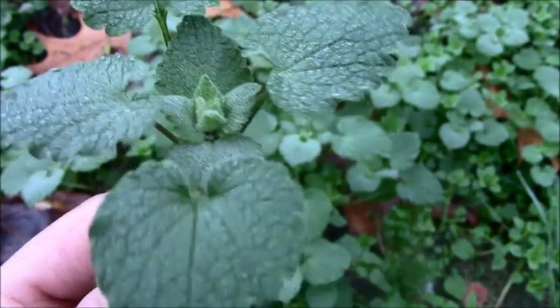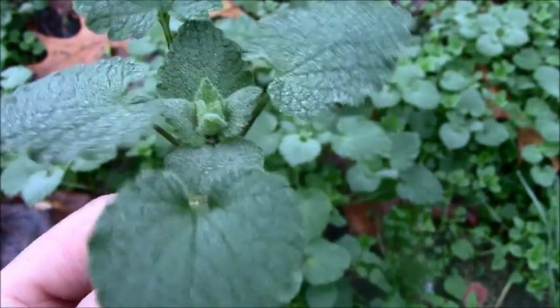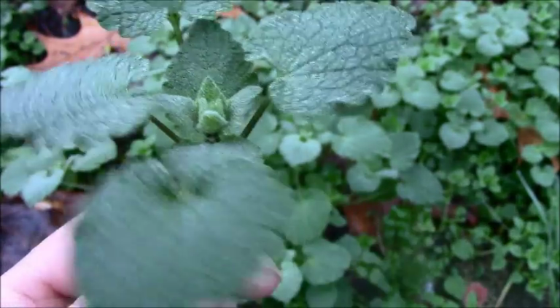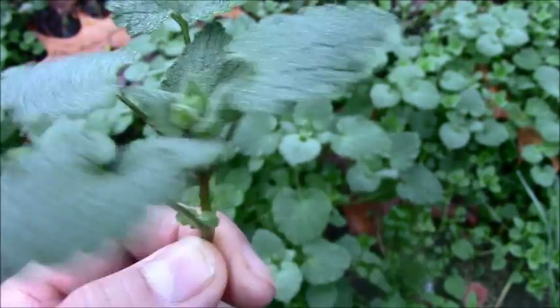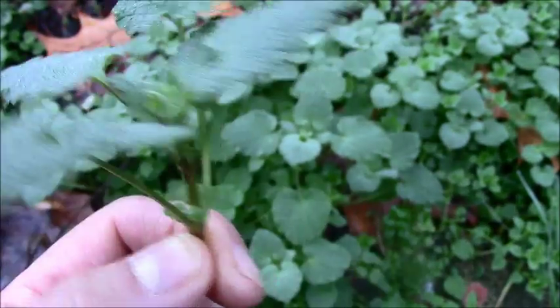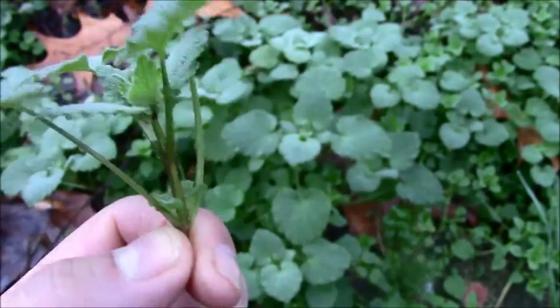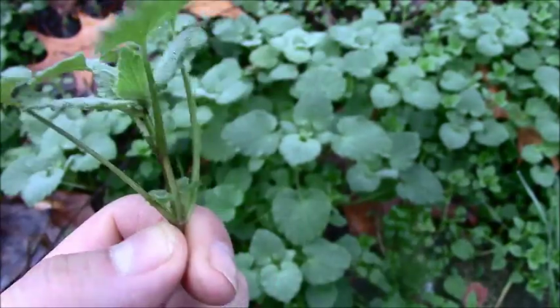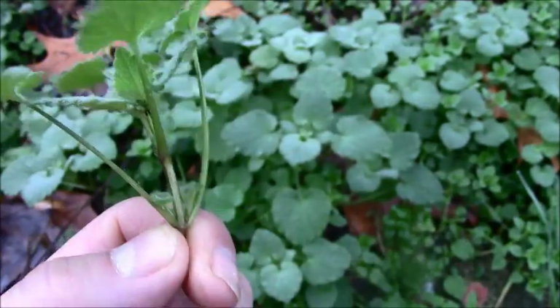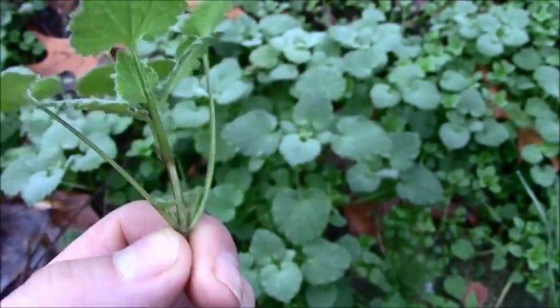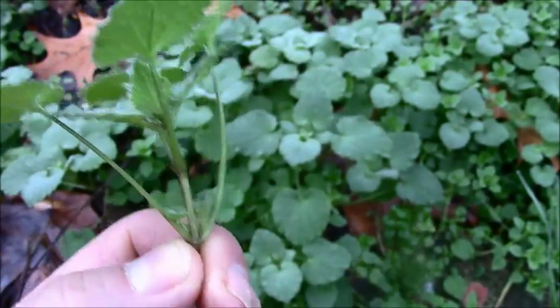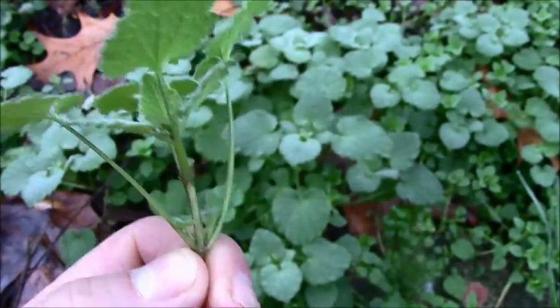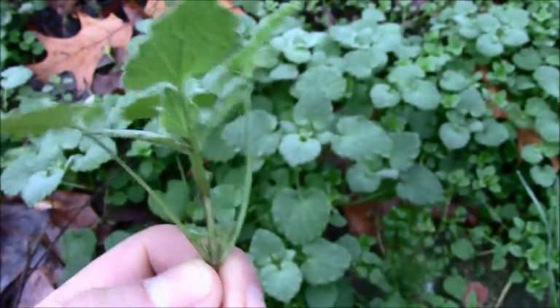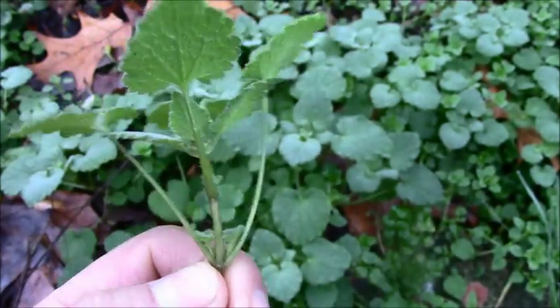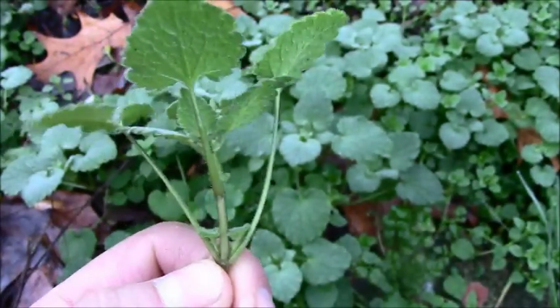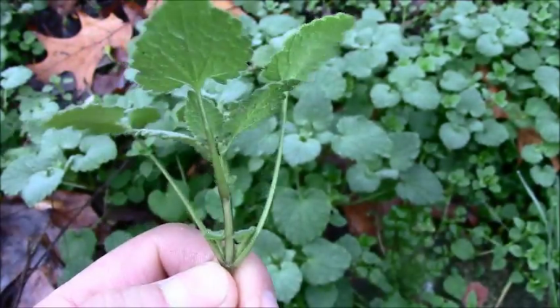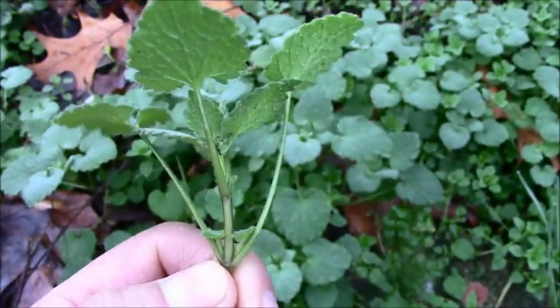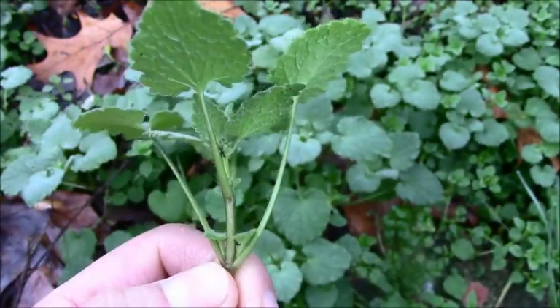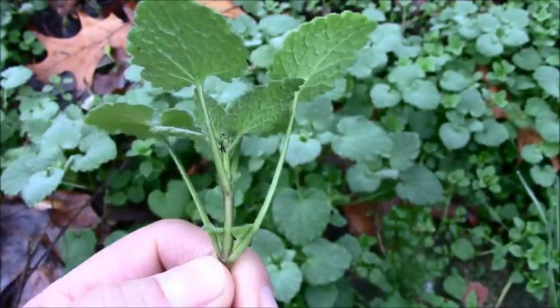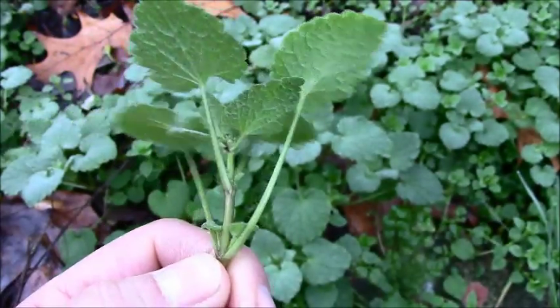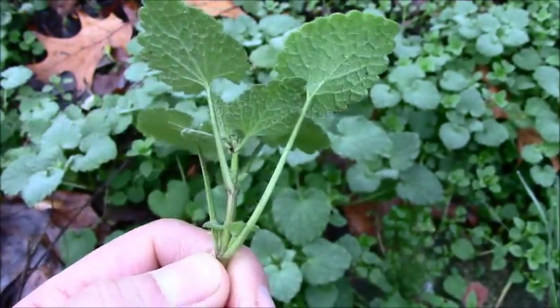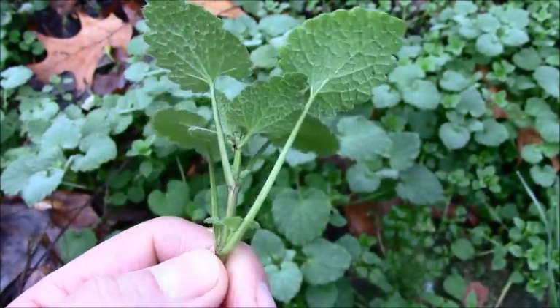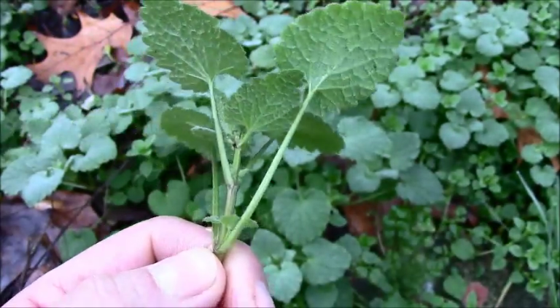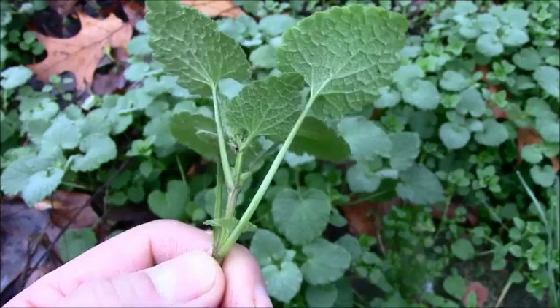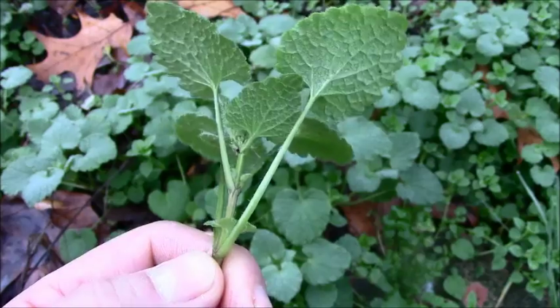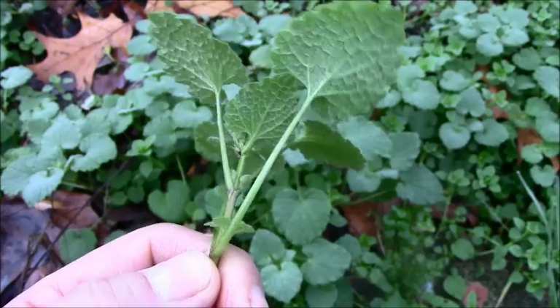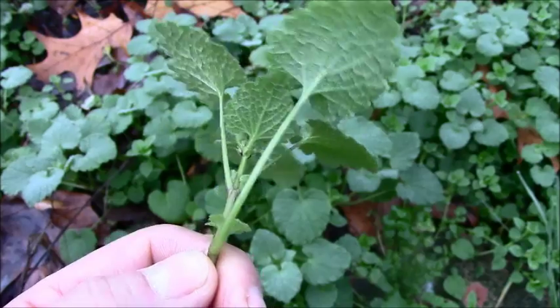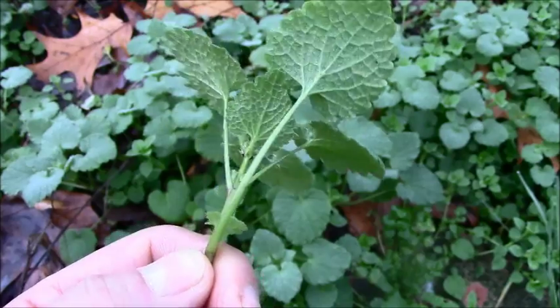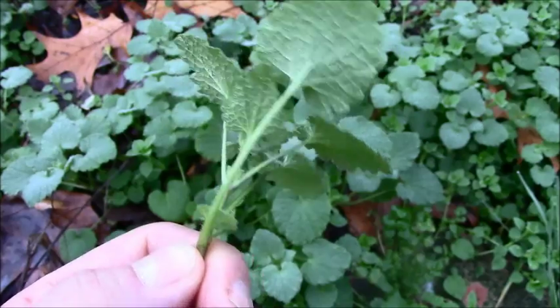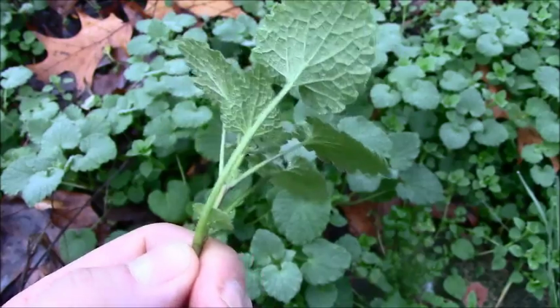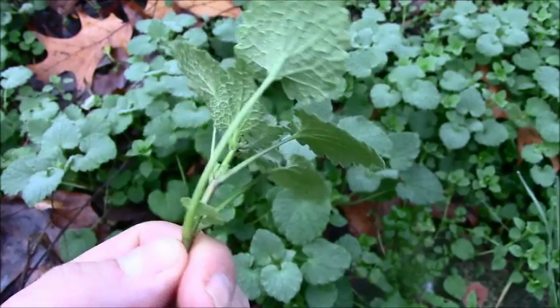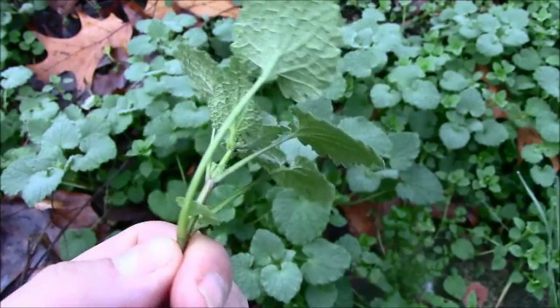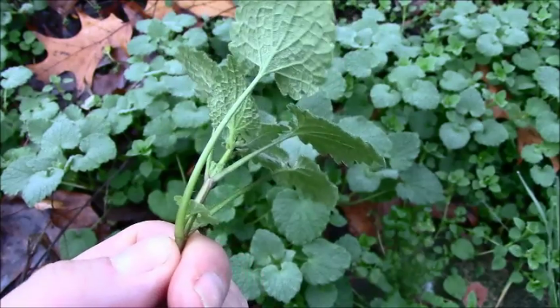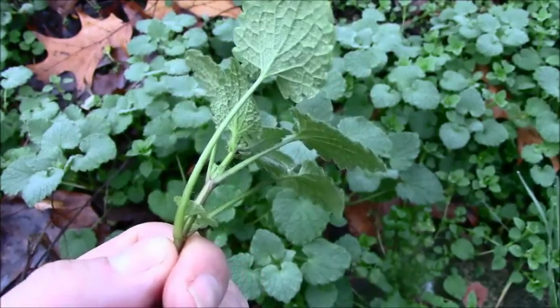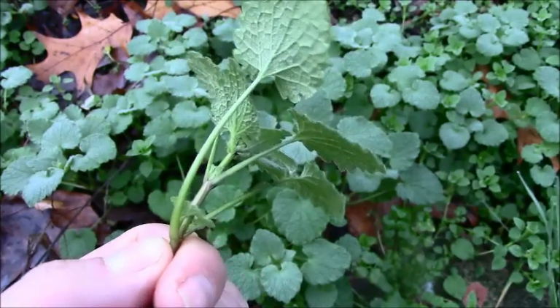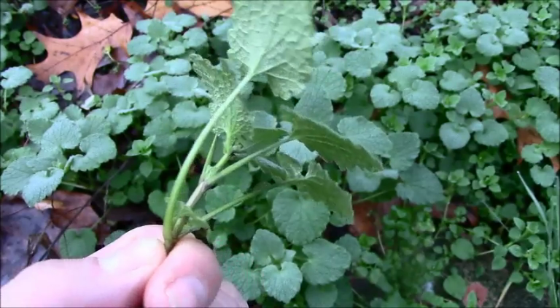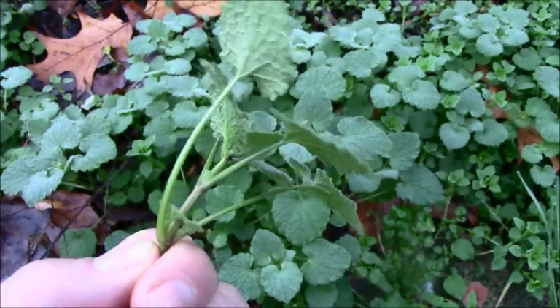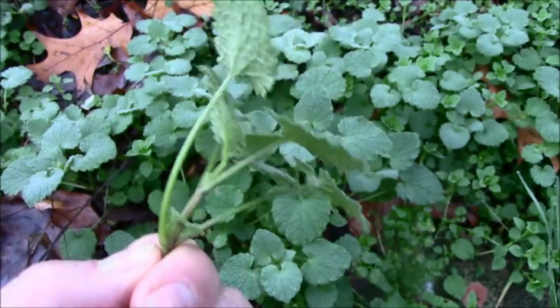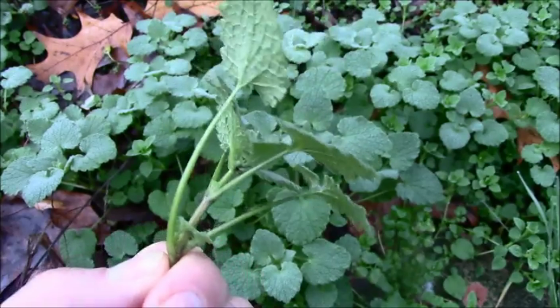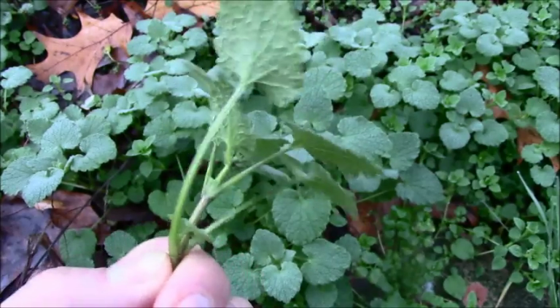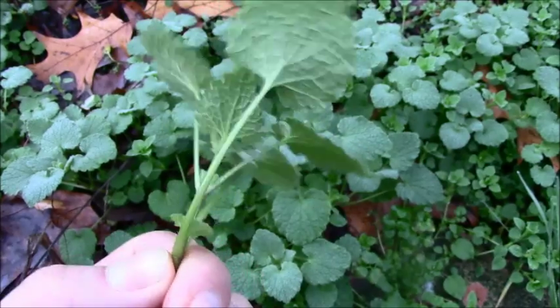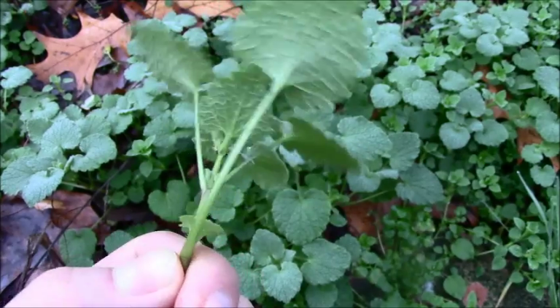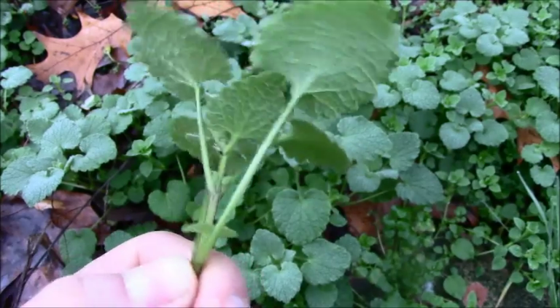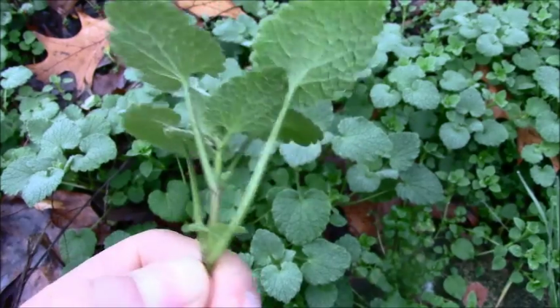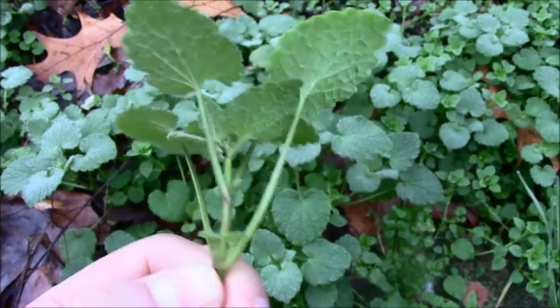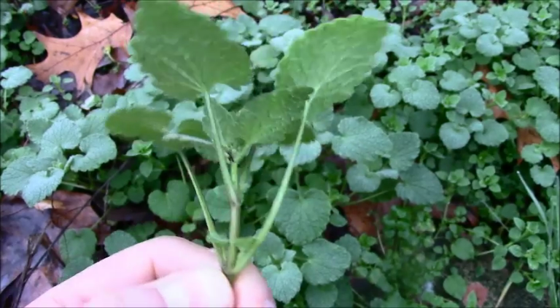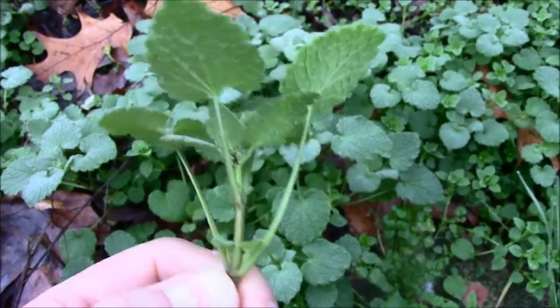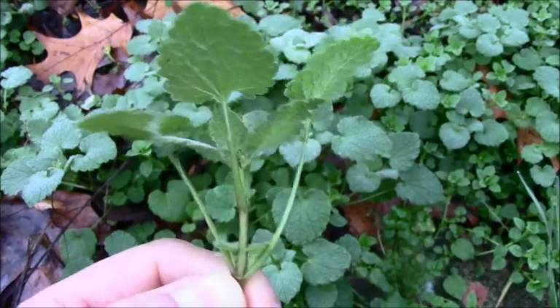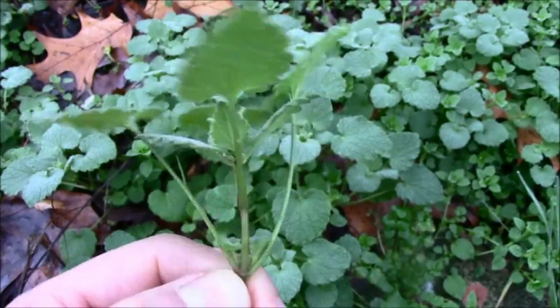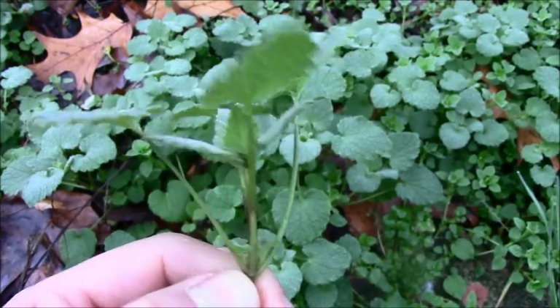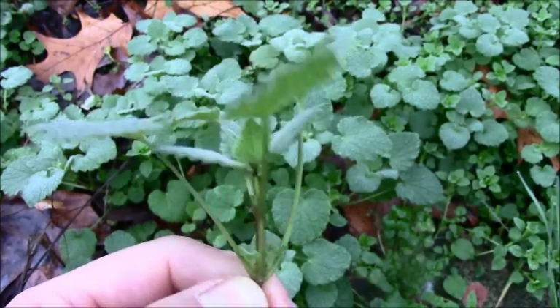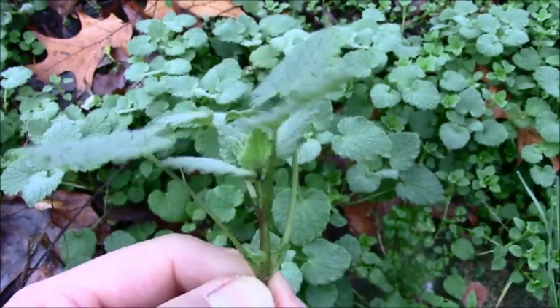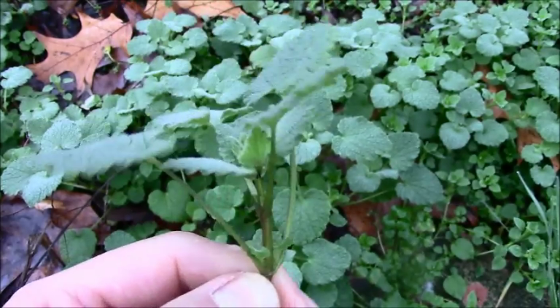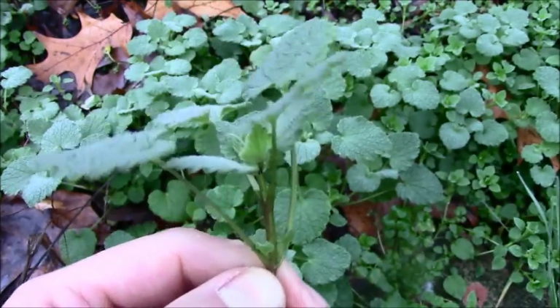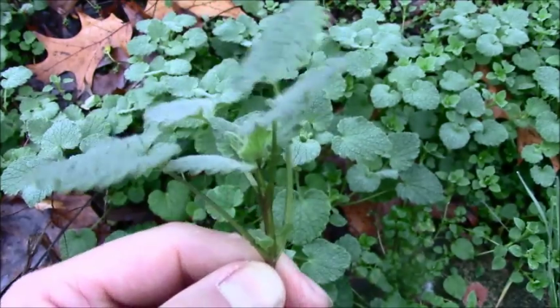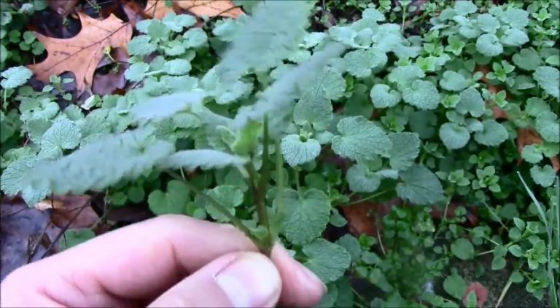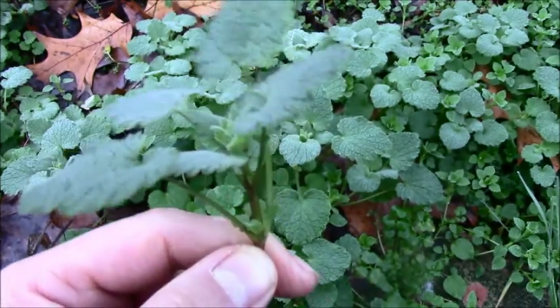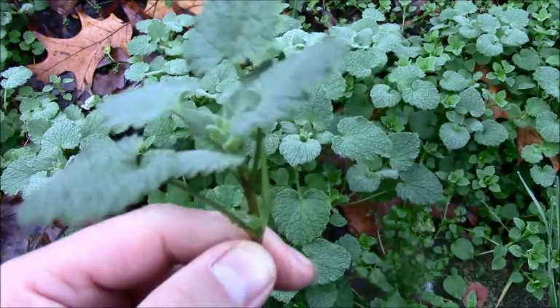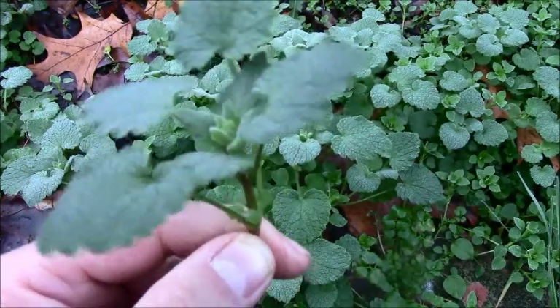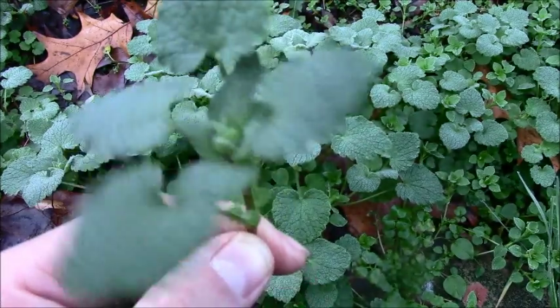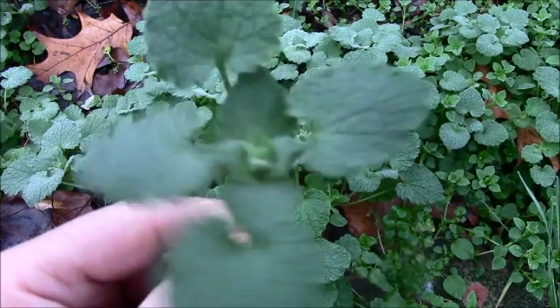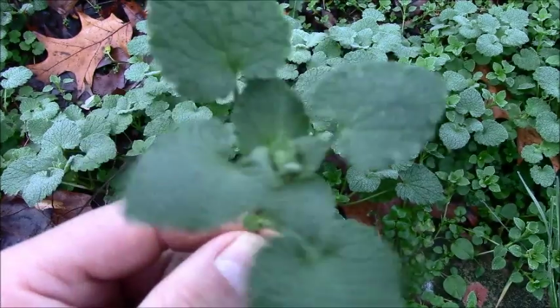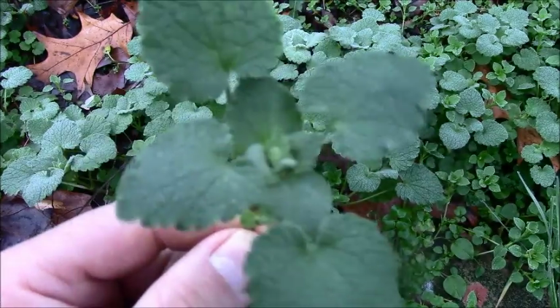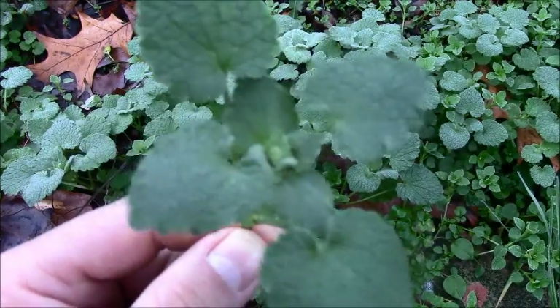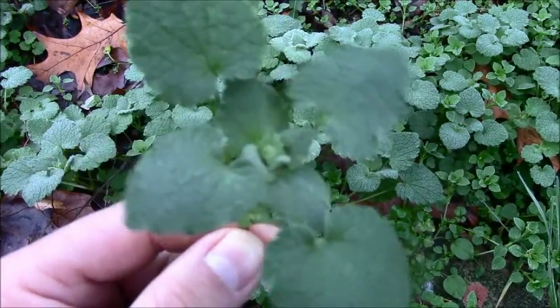Anyway, it's edible. Not my favorite edible in the world, but it's supposed to be high in antioxidants.